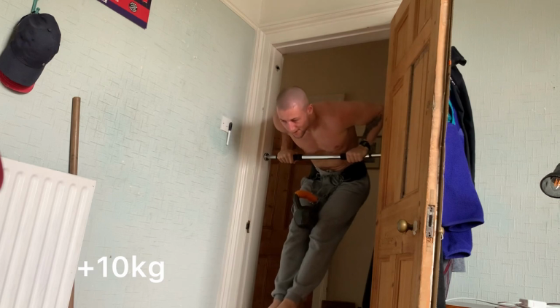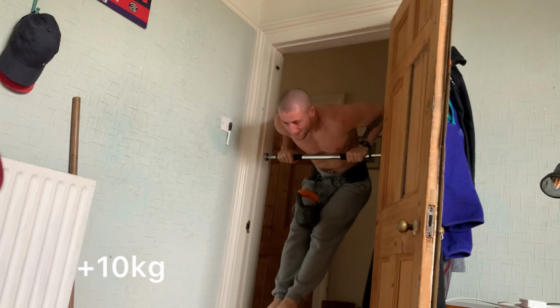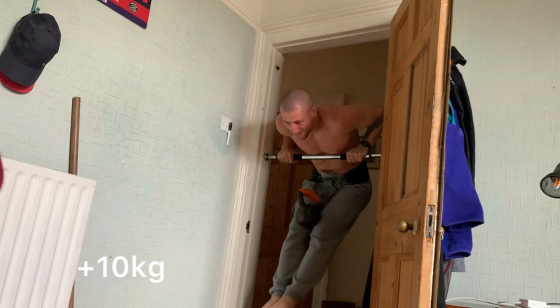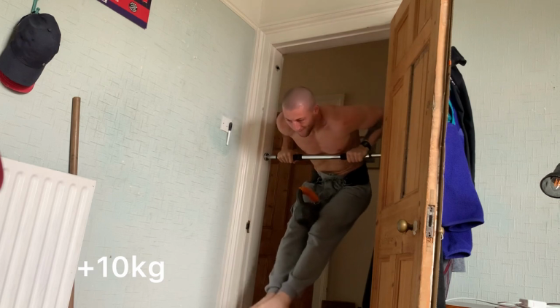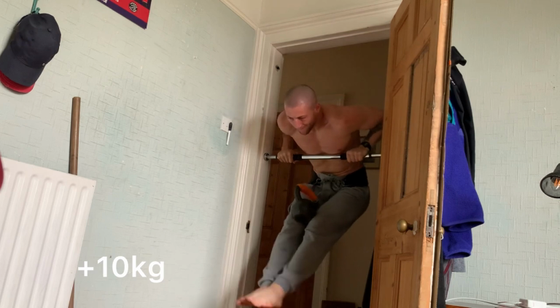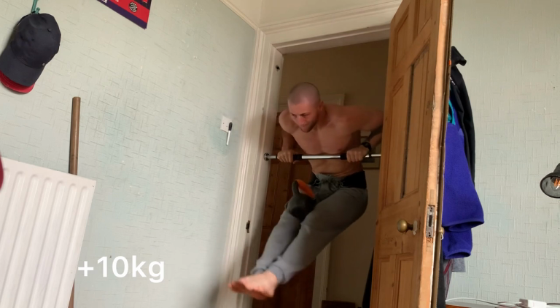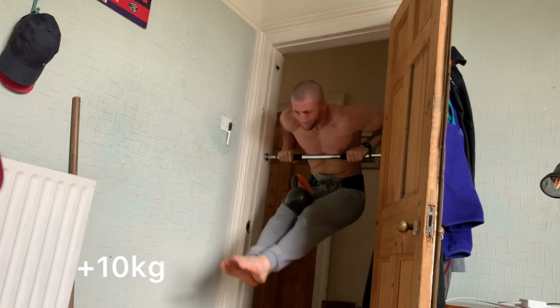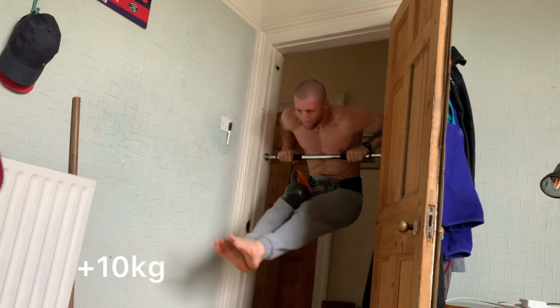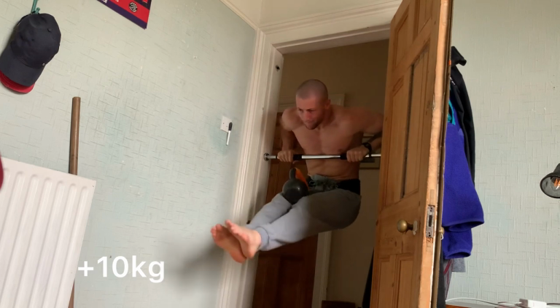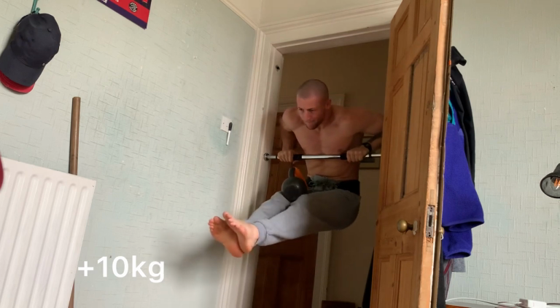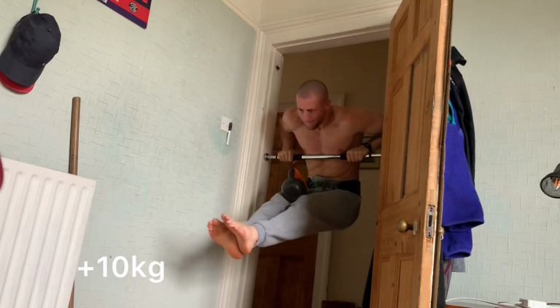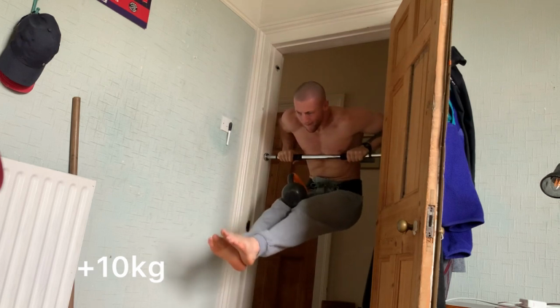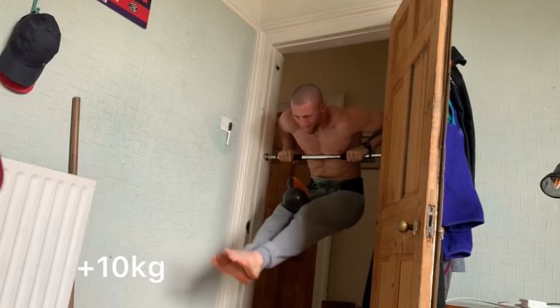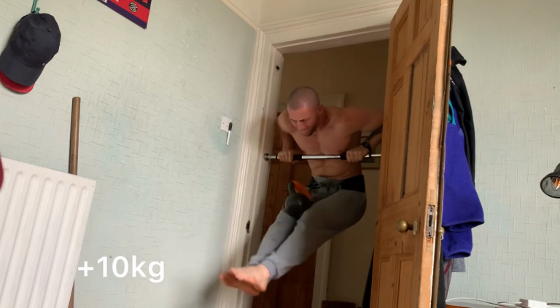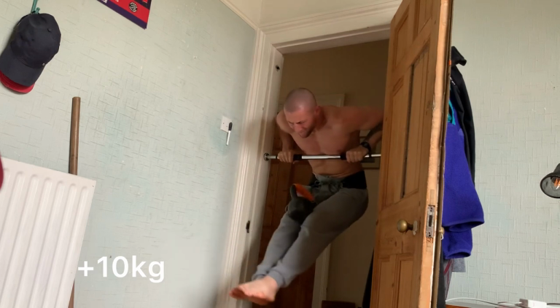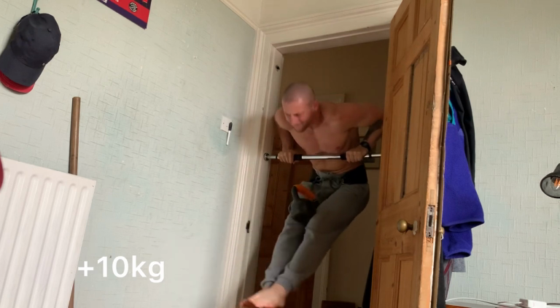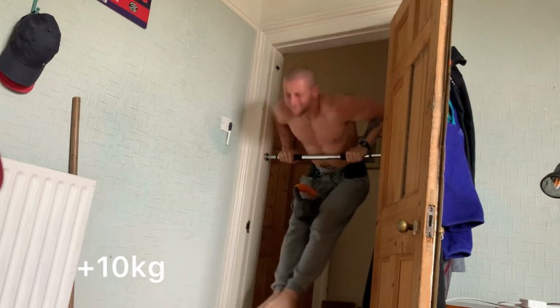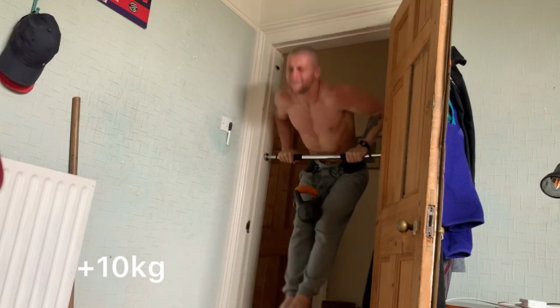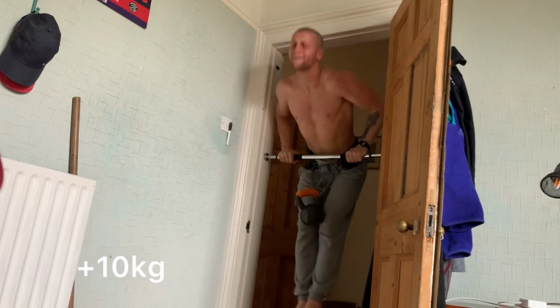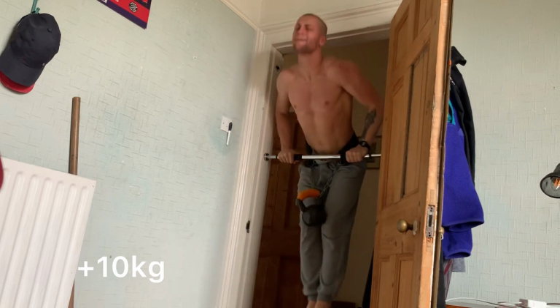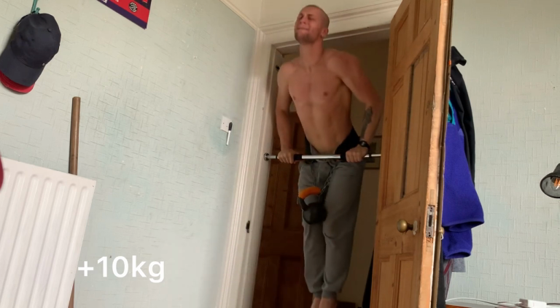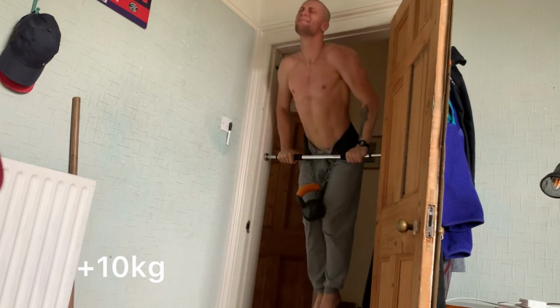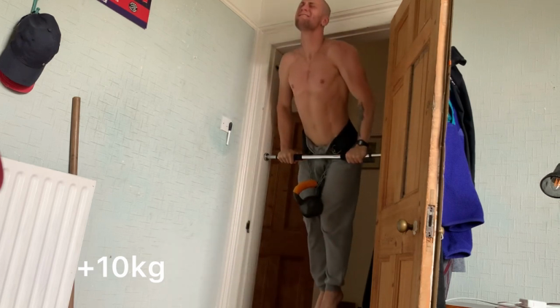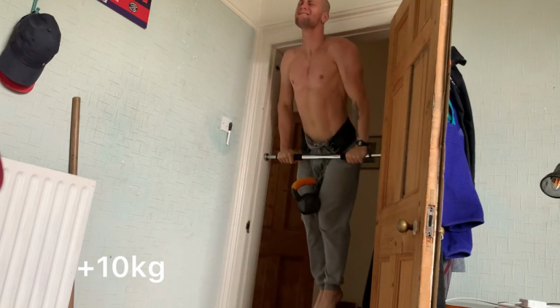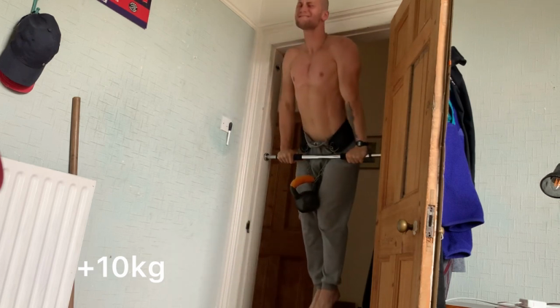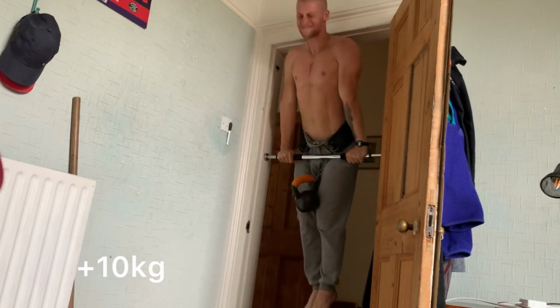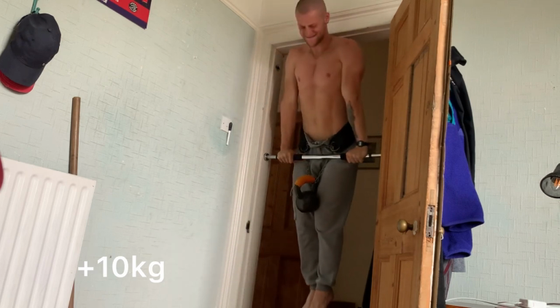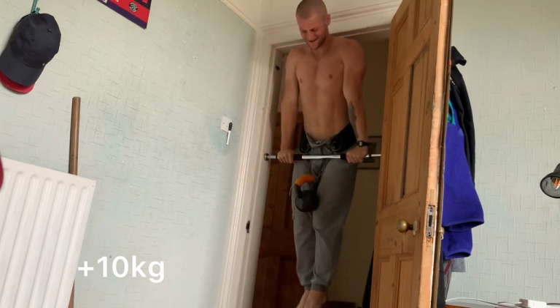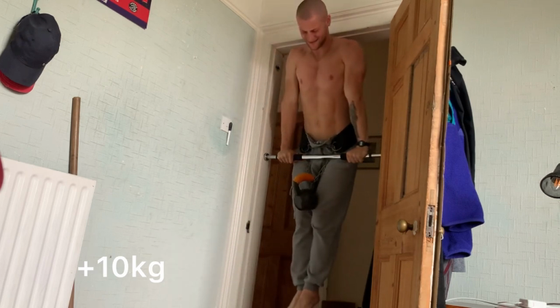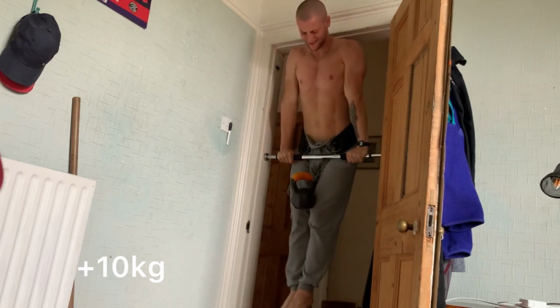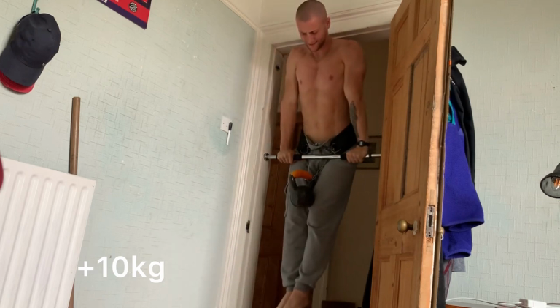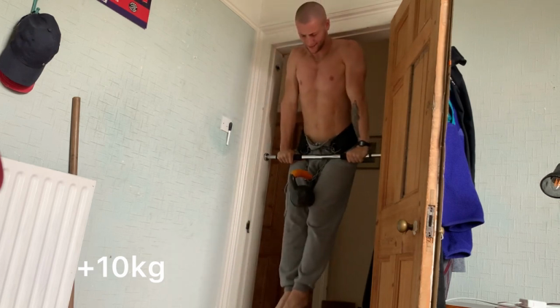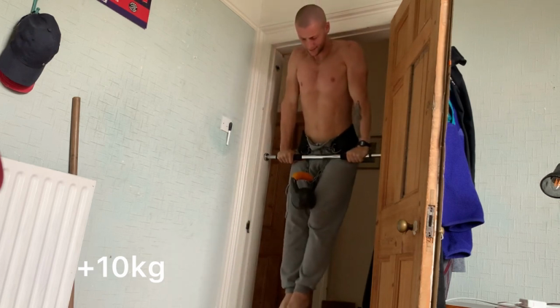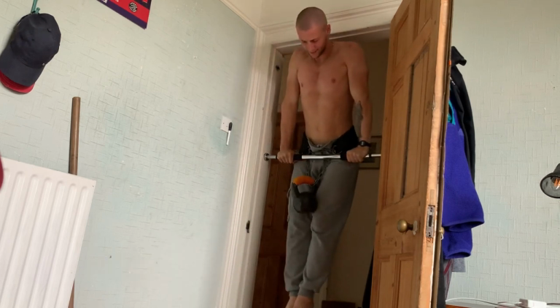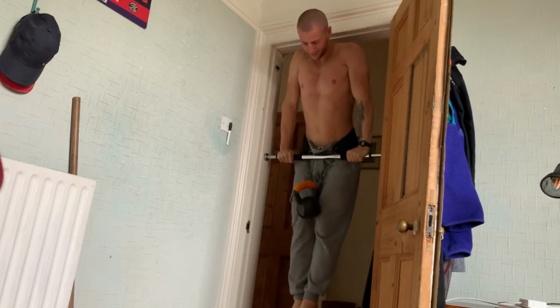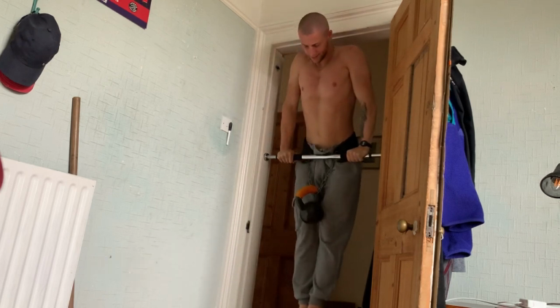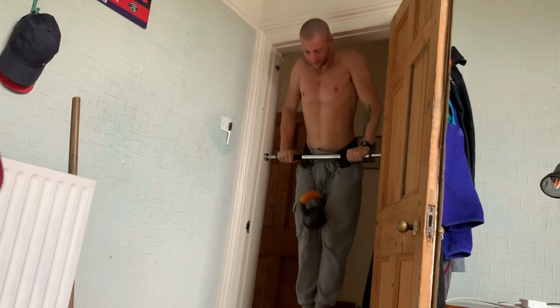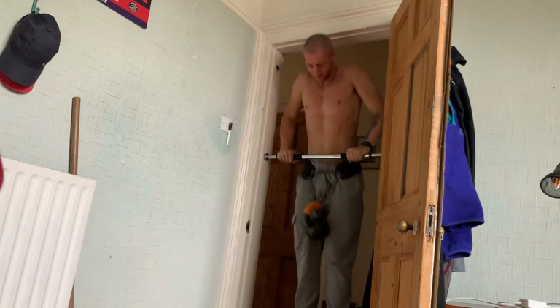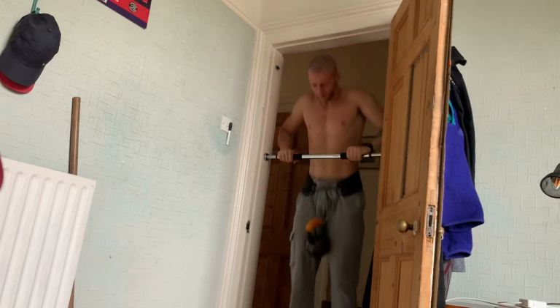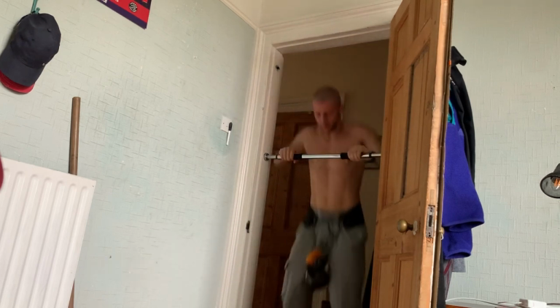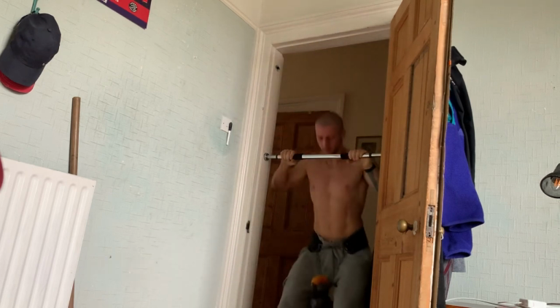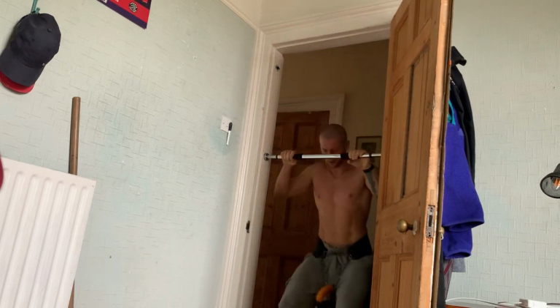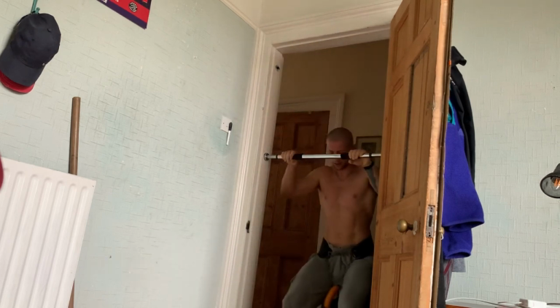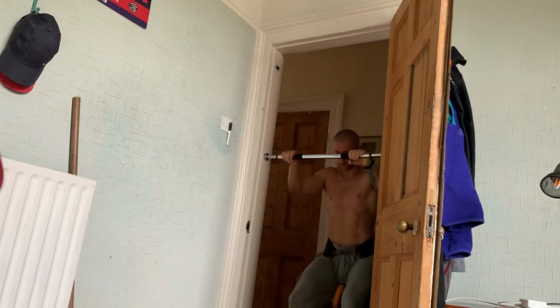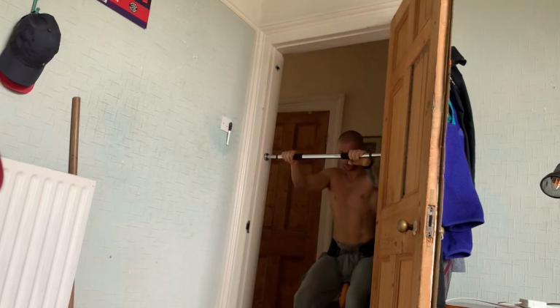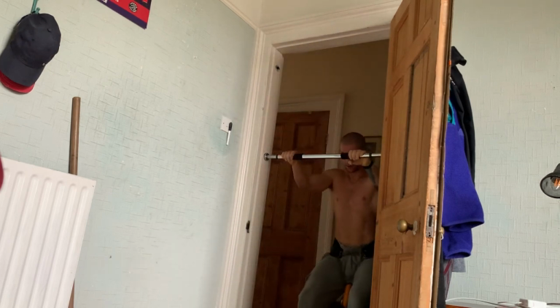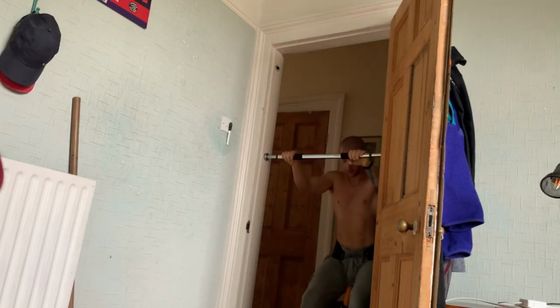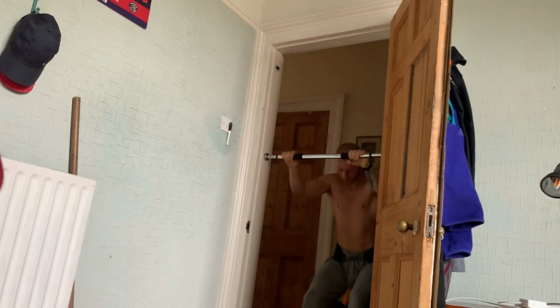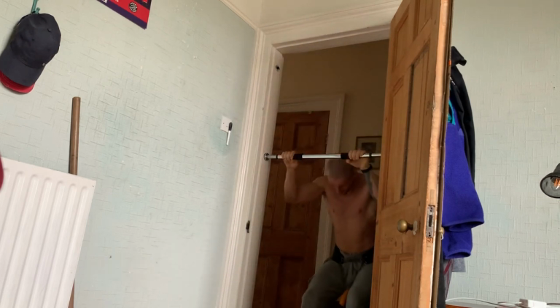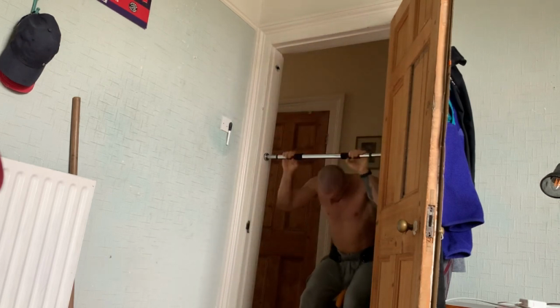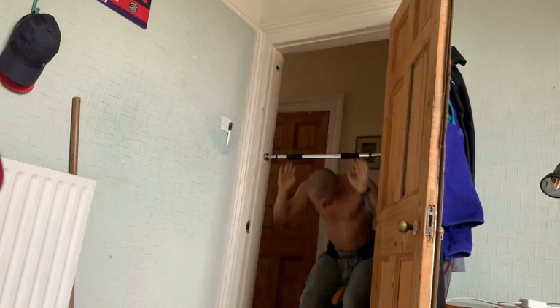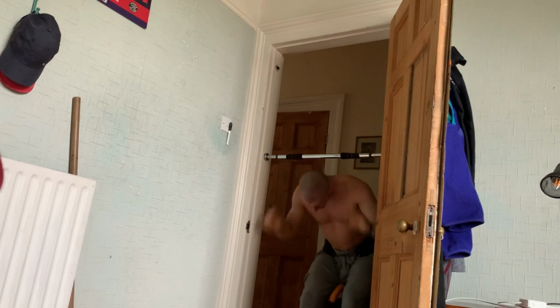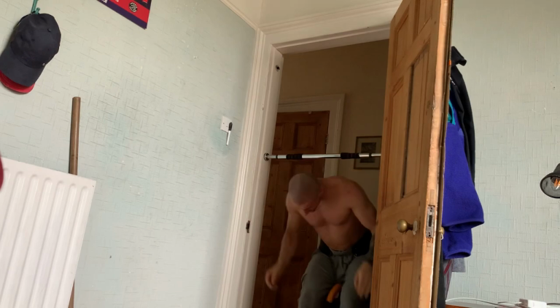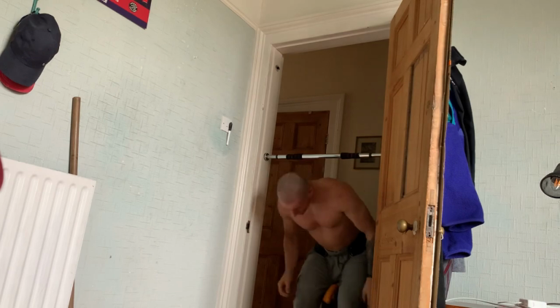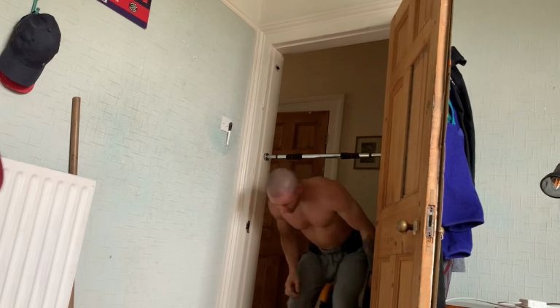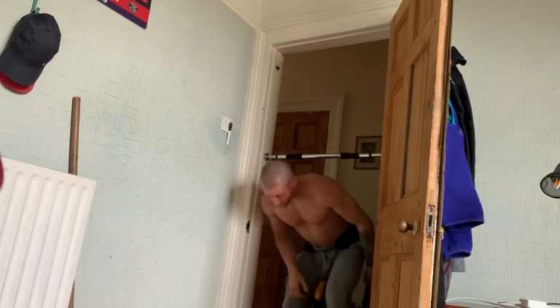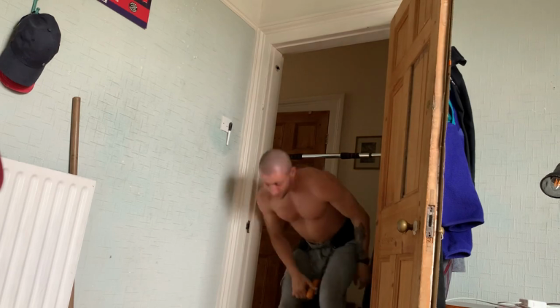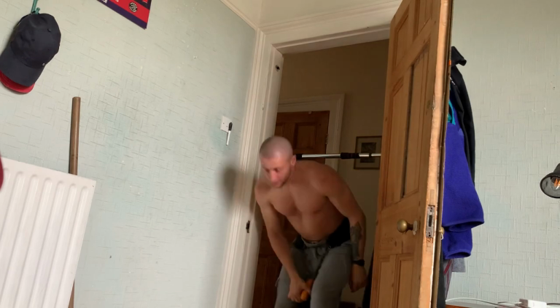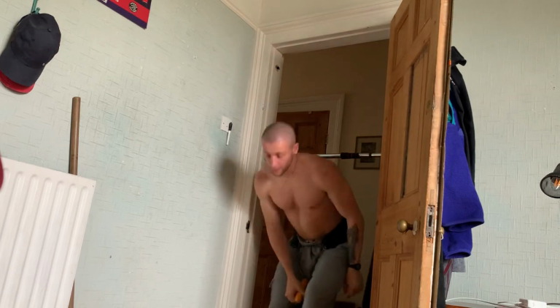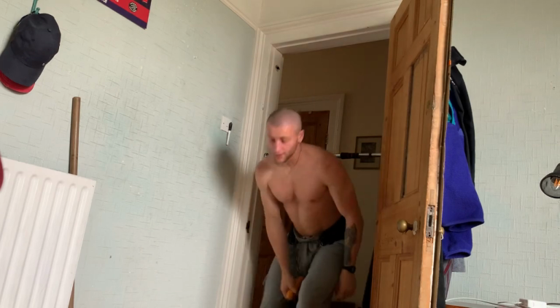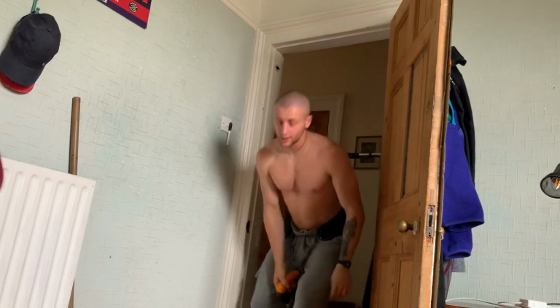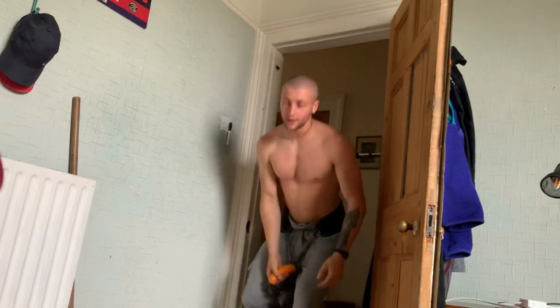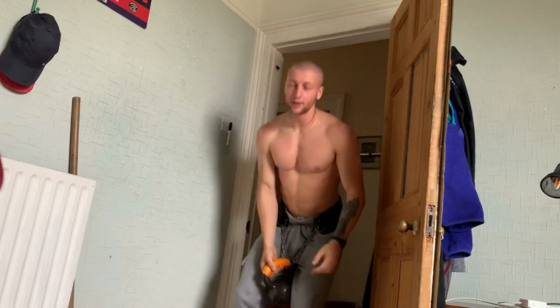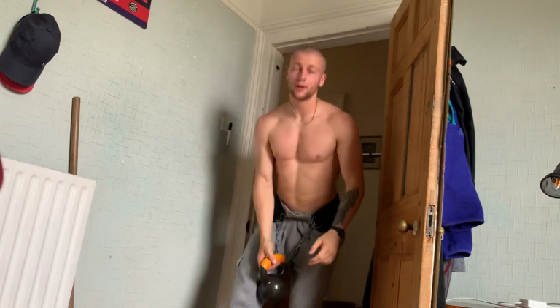Anyway, guys, that is pretty much it for today's workout — a little bit different. Thank you very much for watching and I'll catch you in the next one.